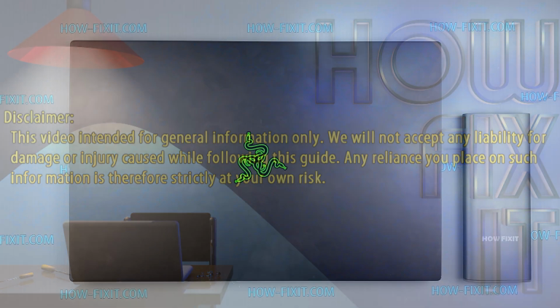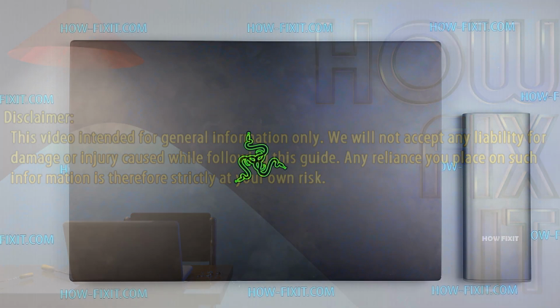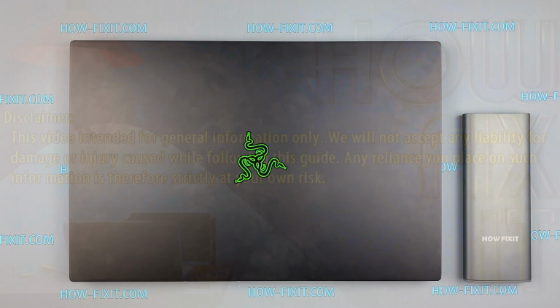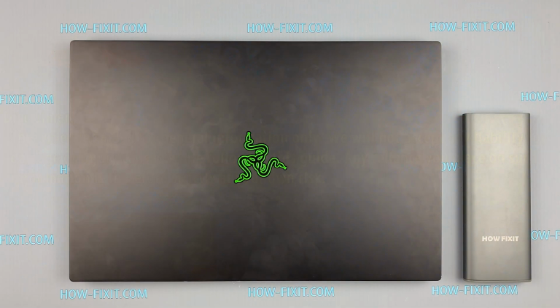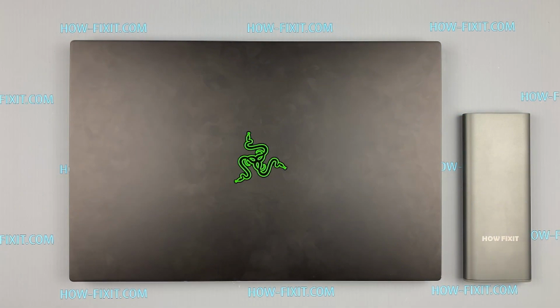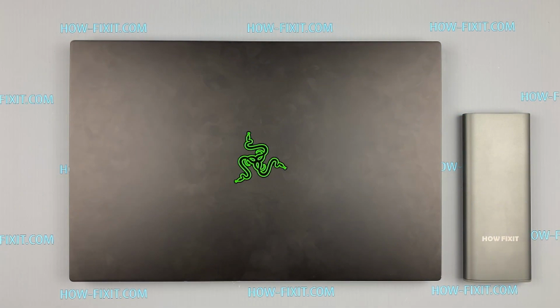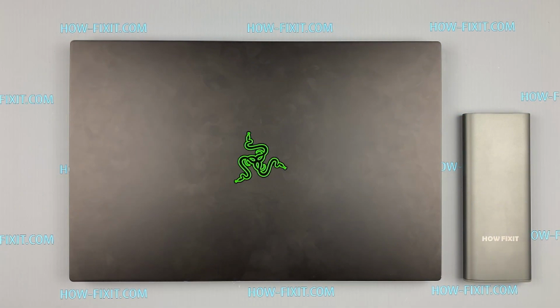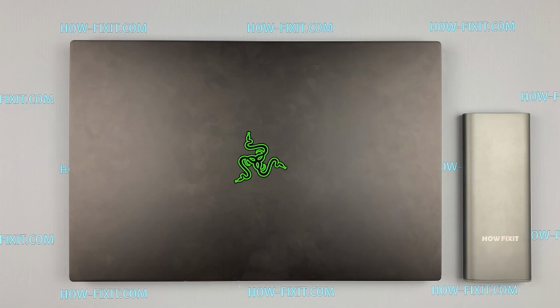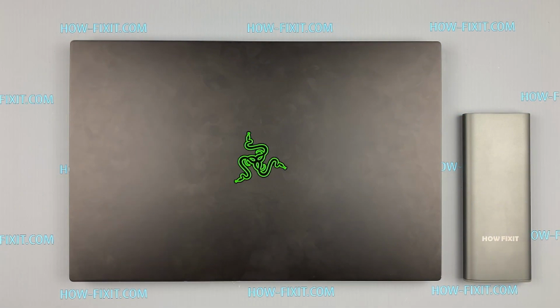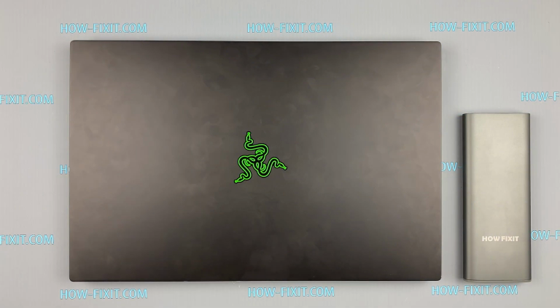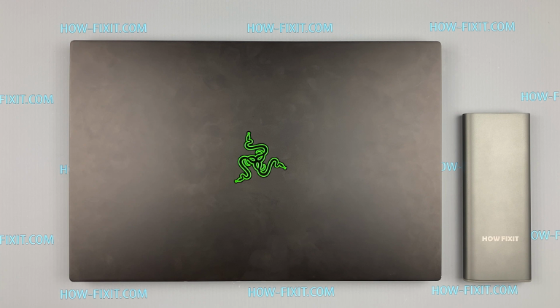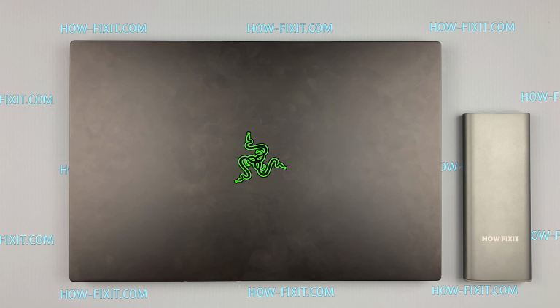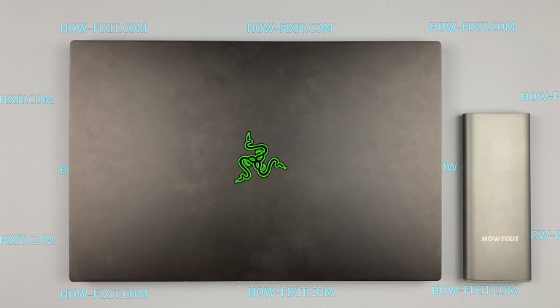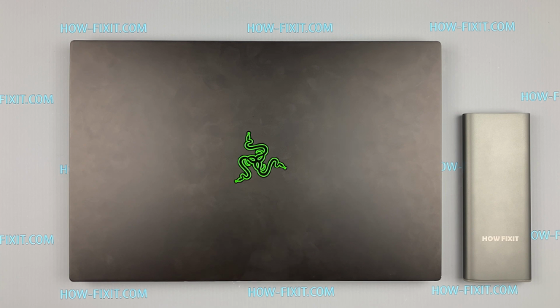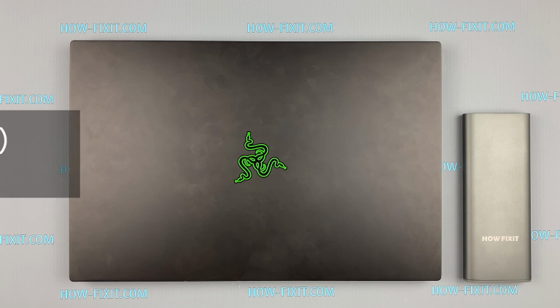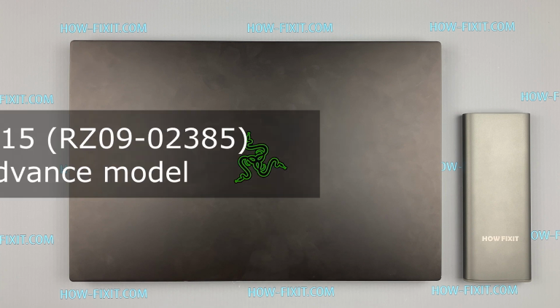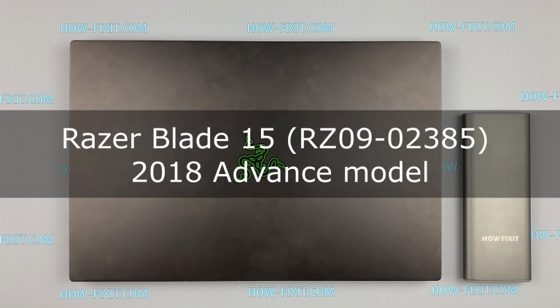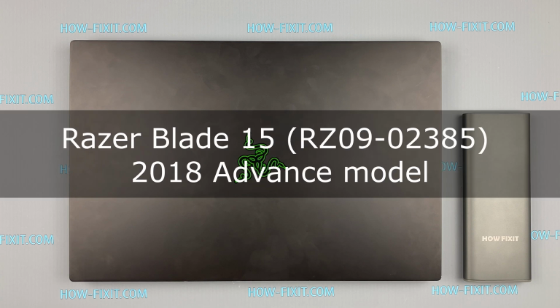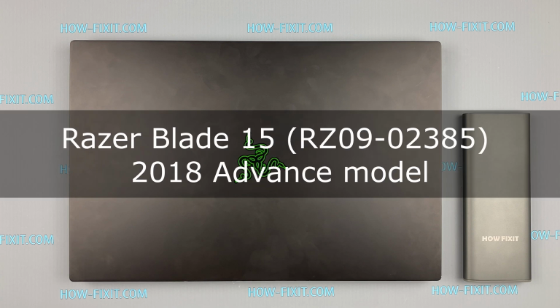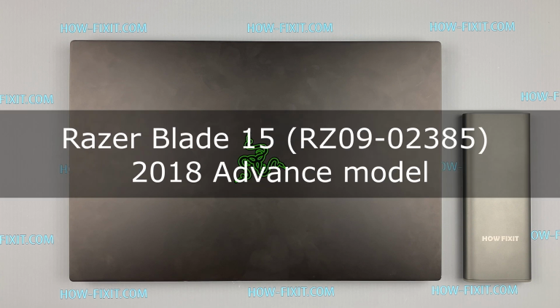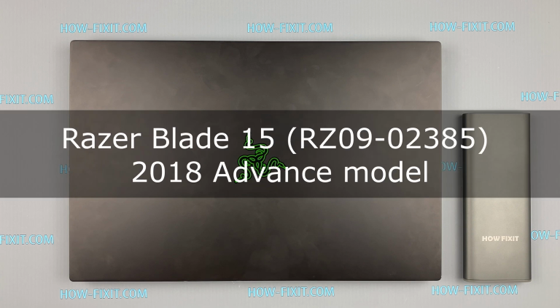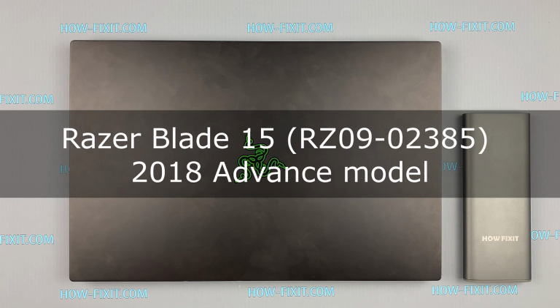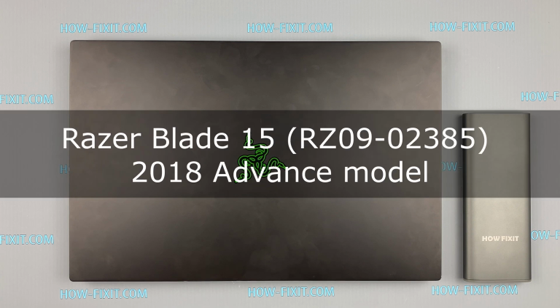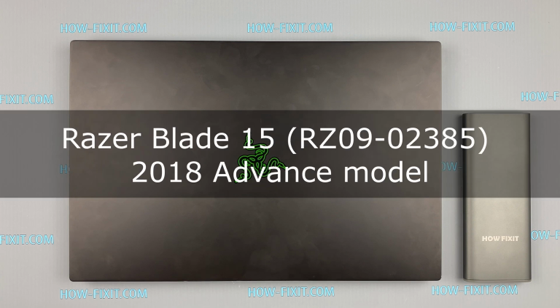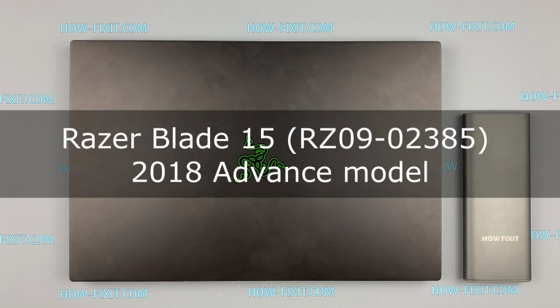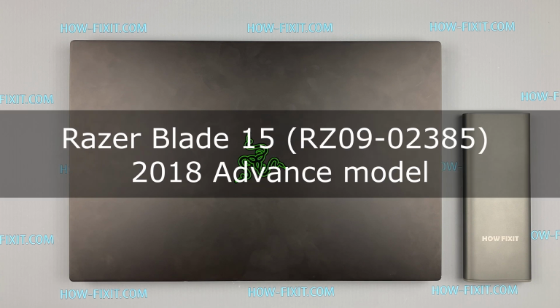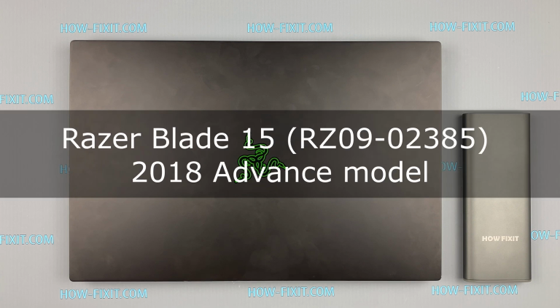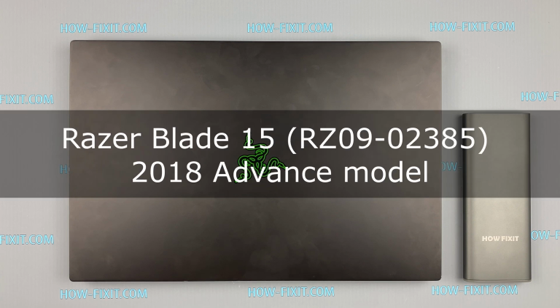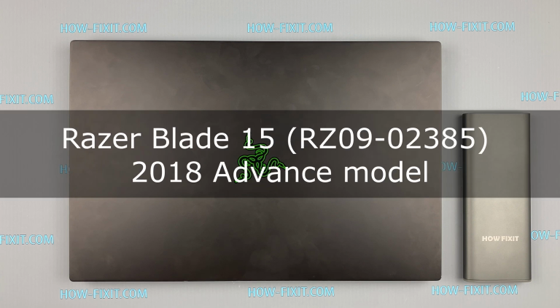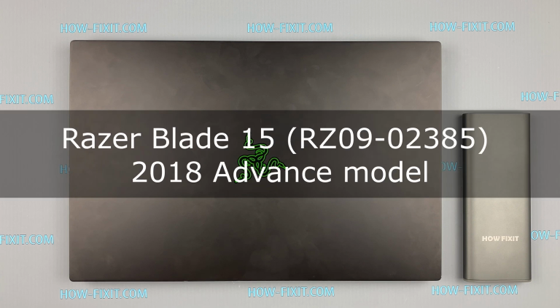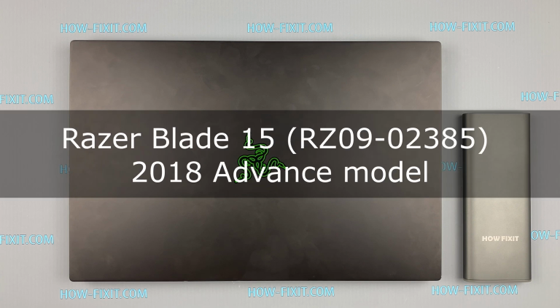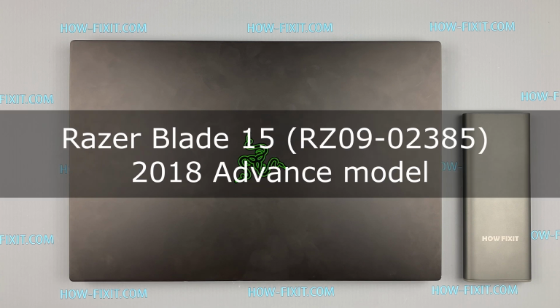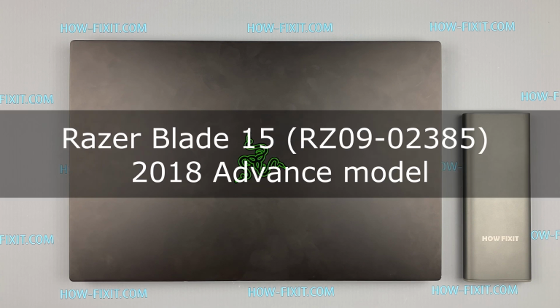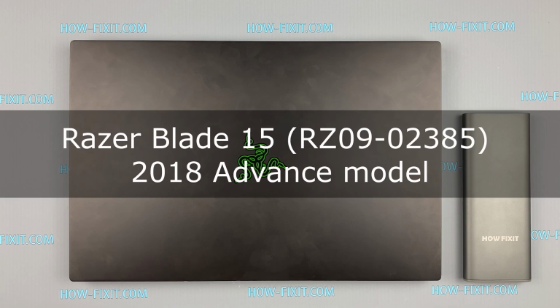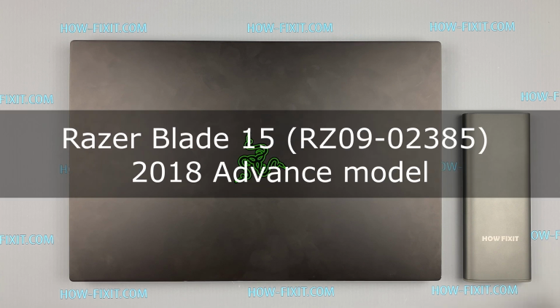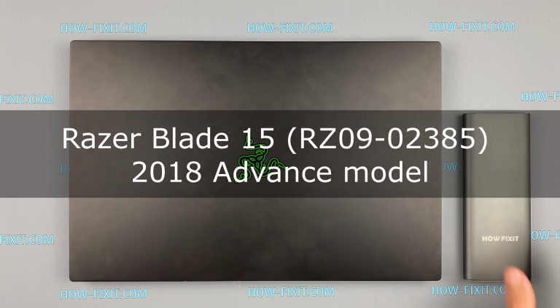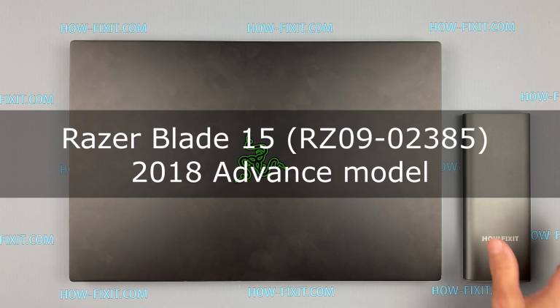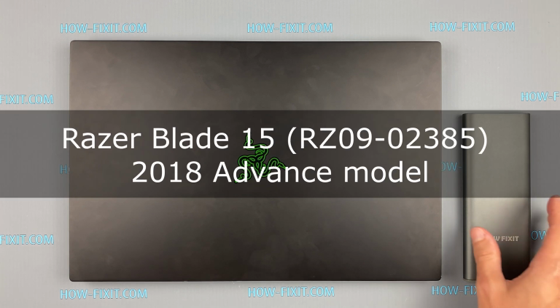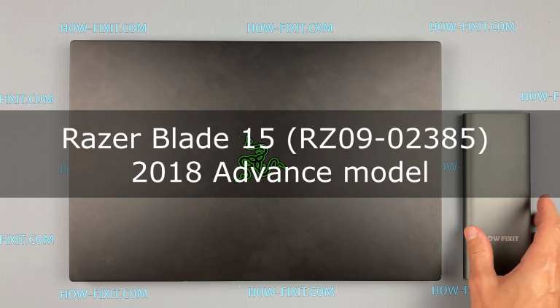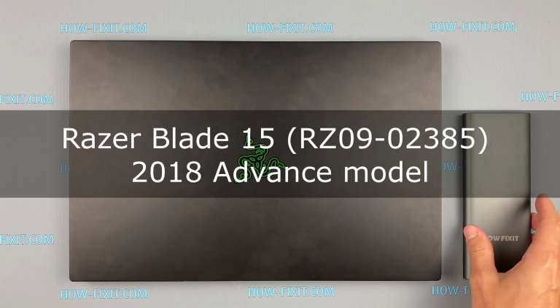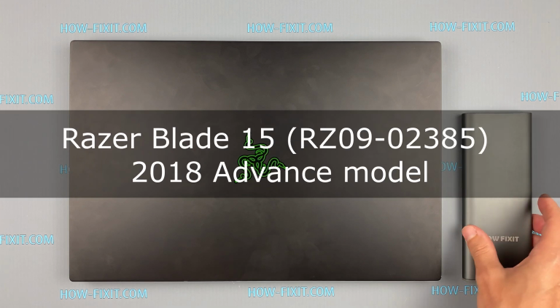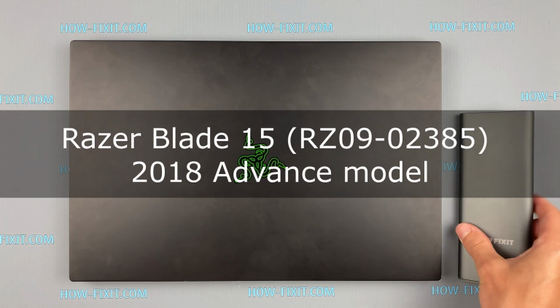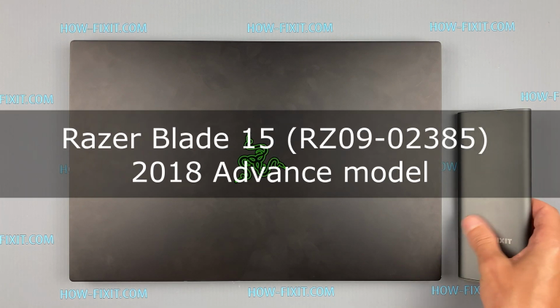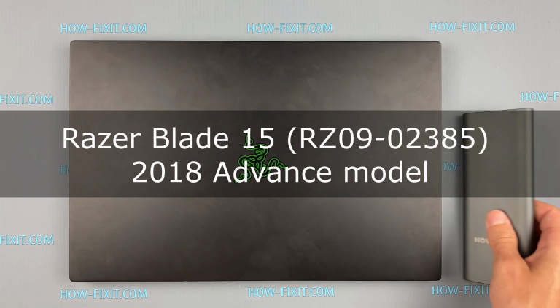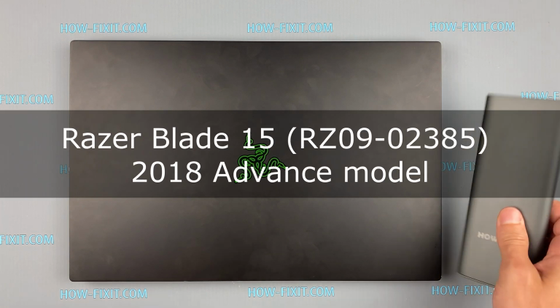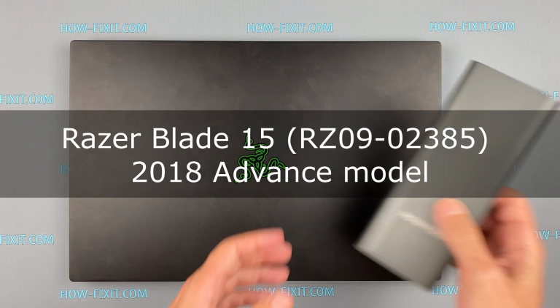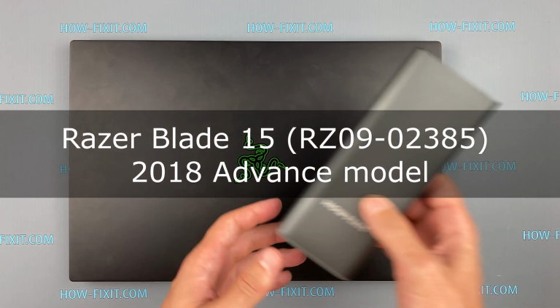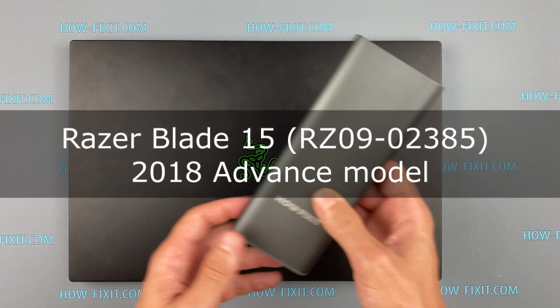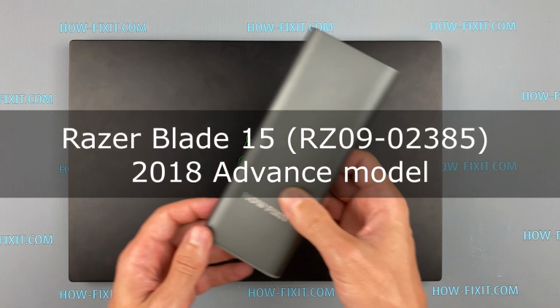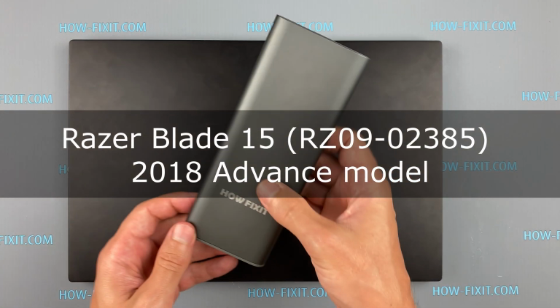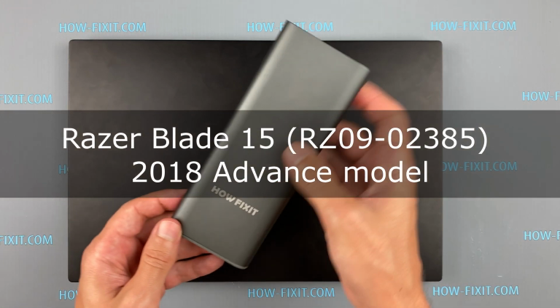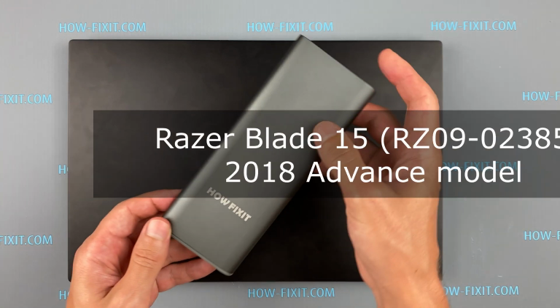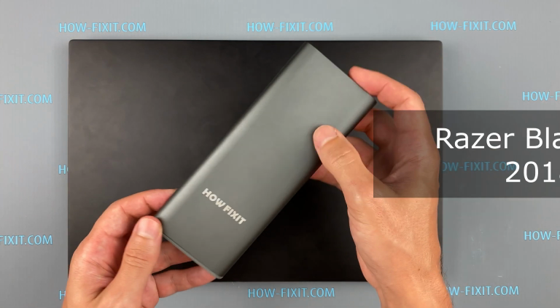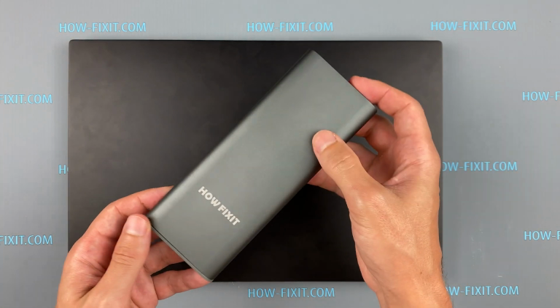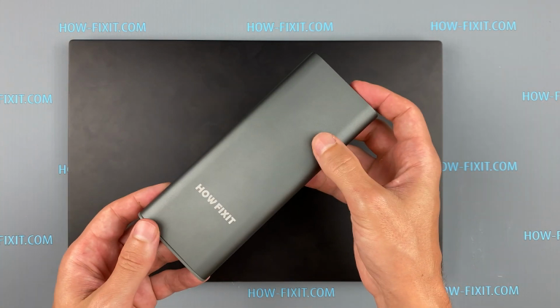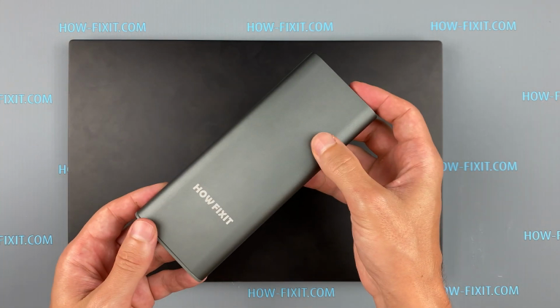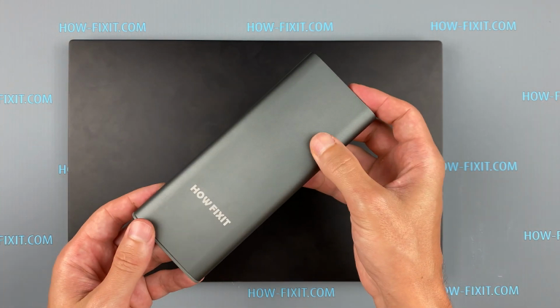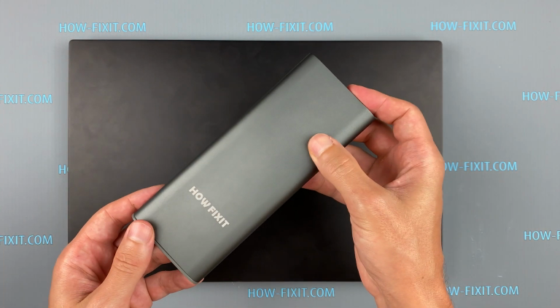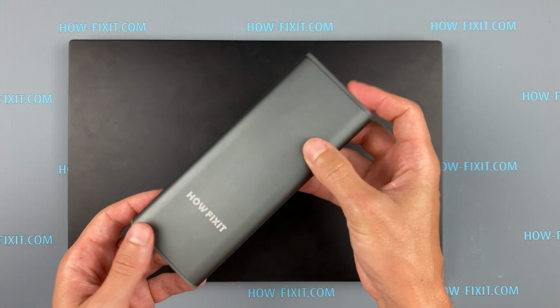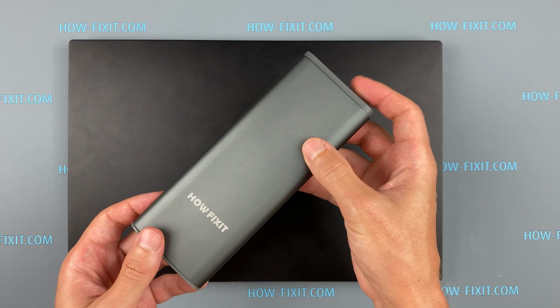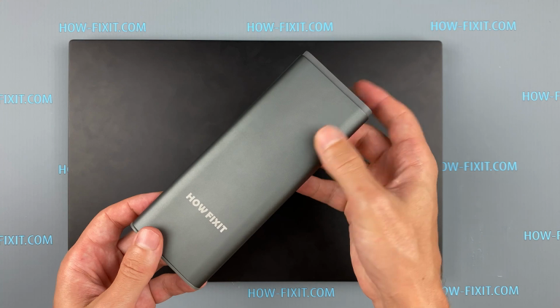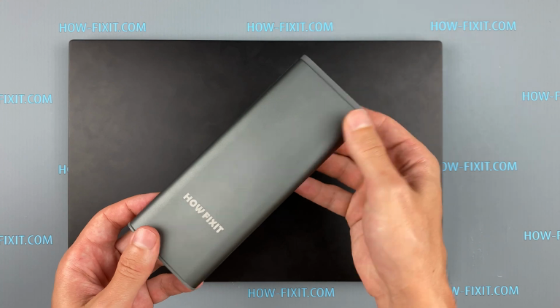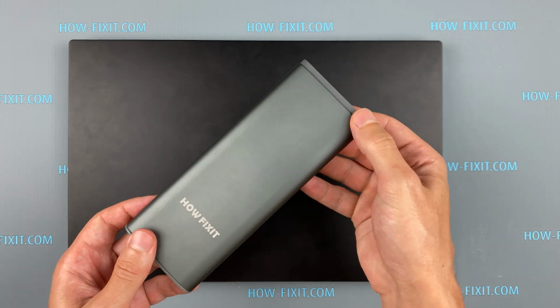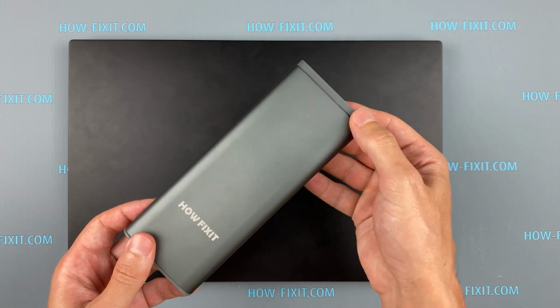Hello everyone! Welcome to HowFixit. In this video I'm going to show you how to remove the top screen cover on a laptop.